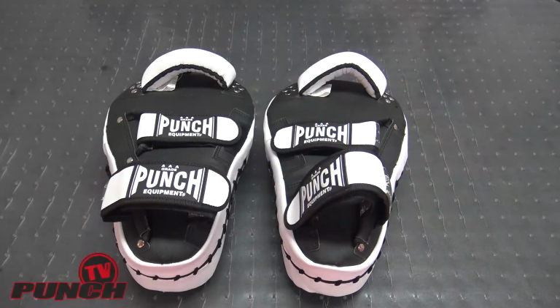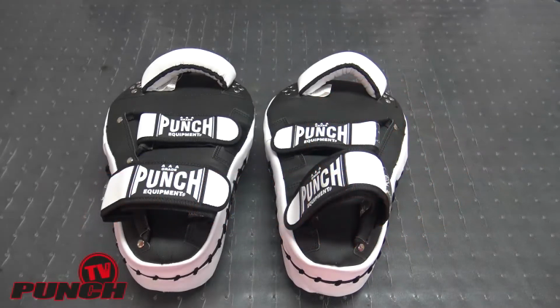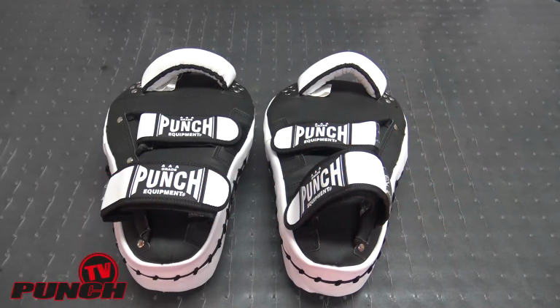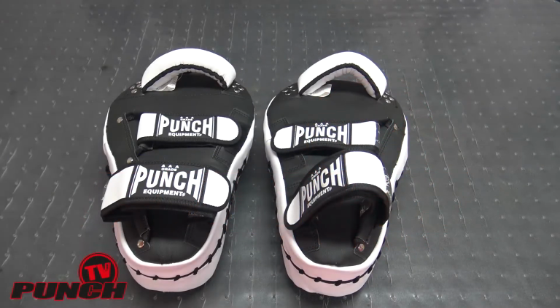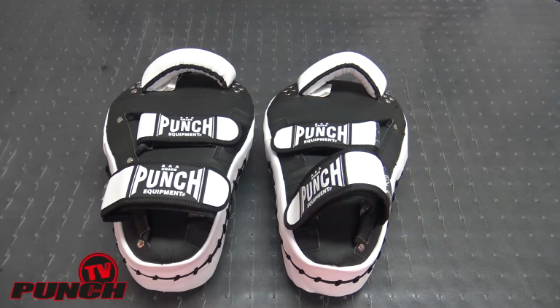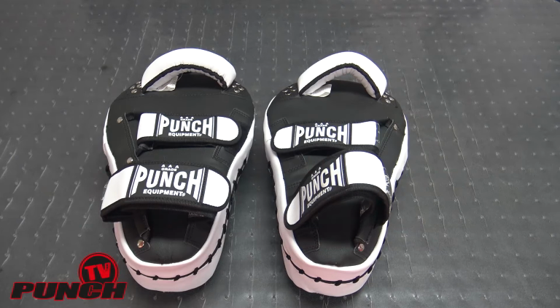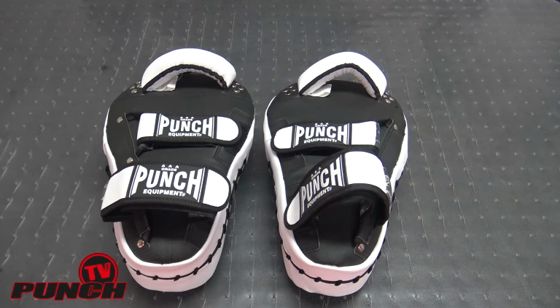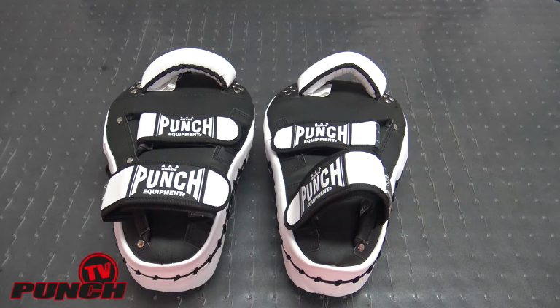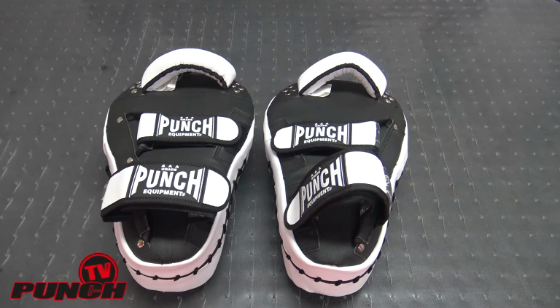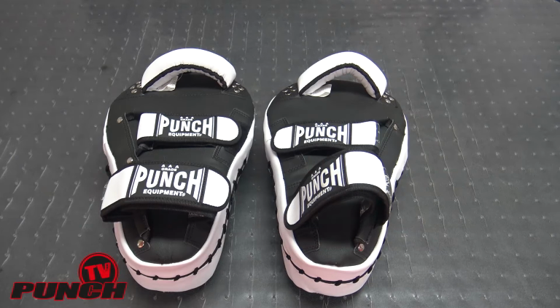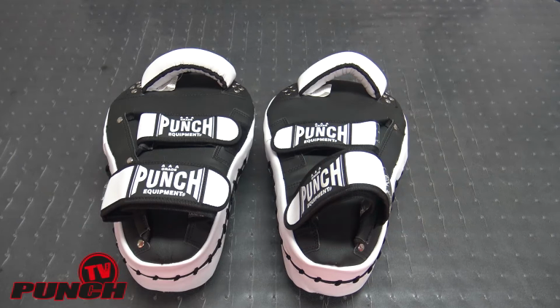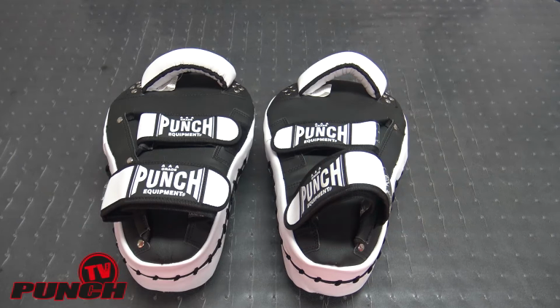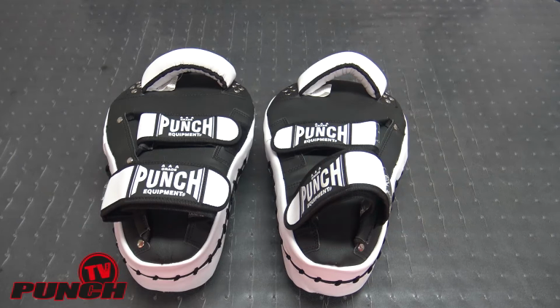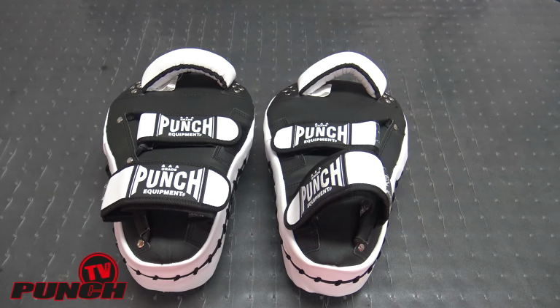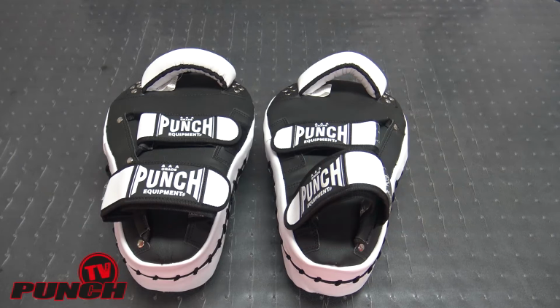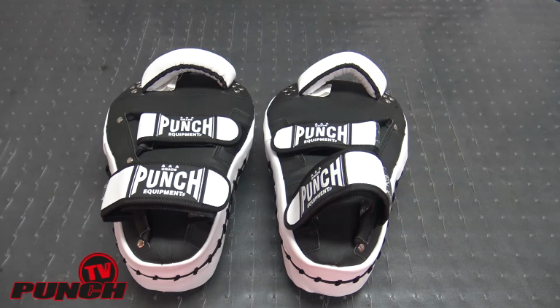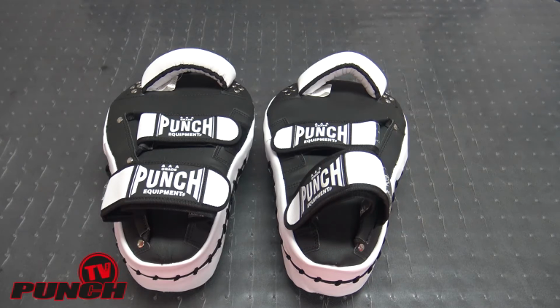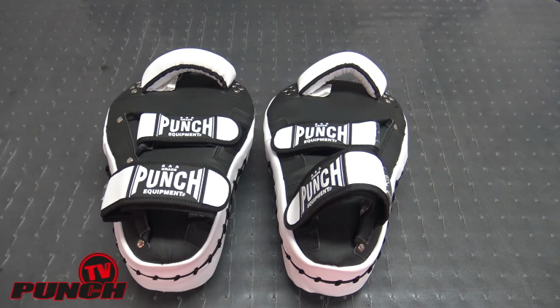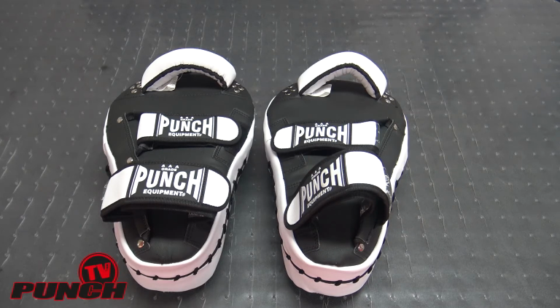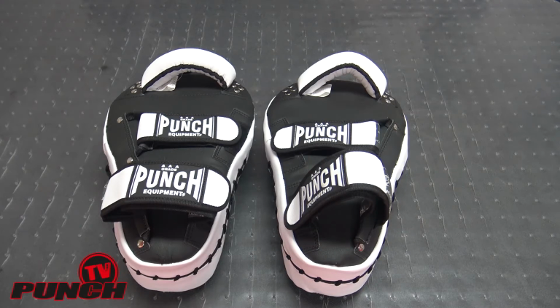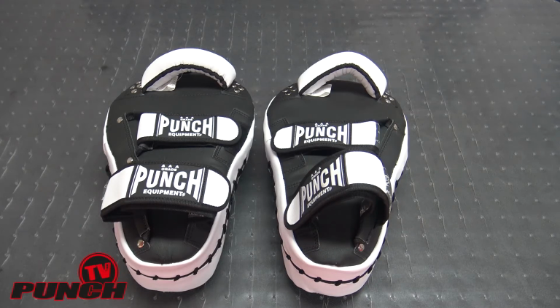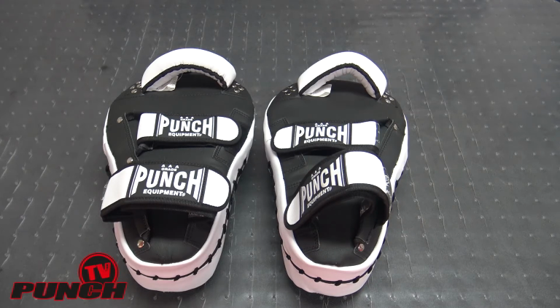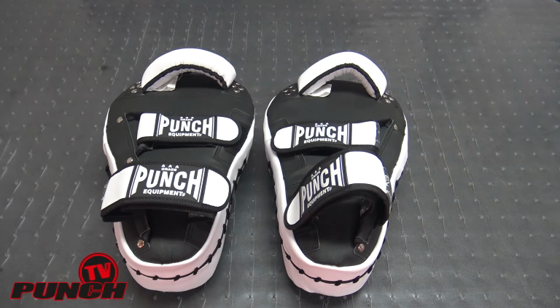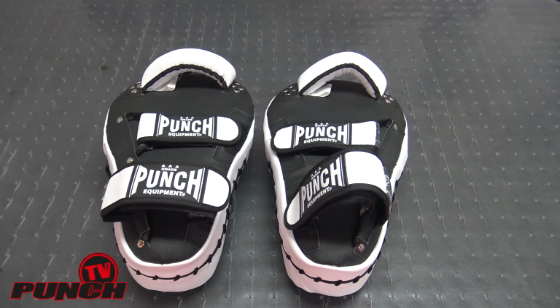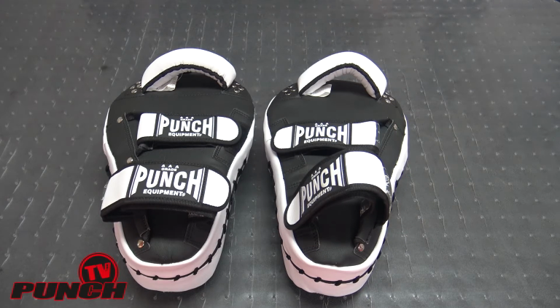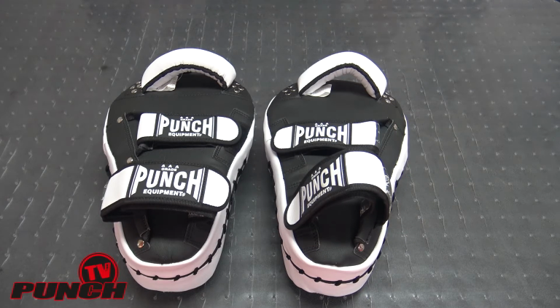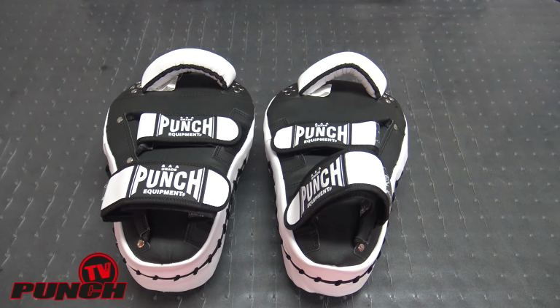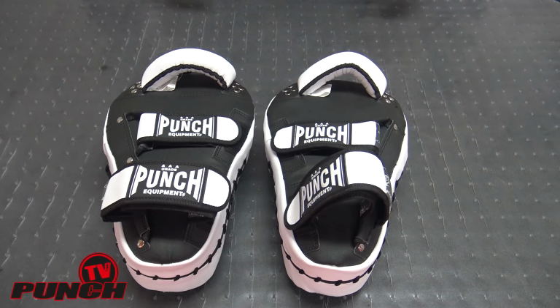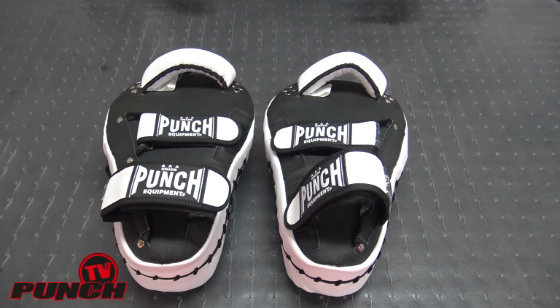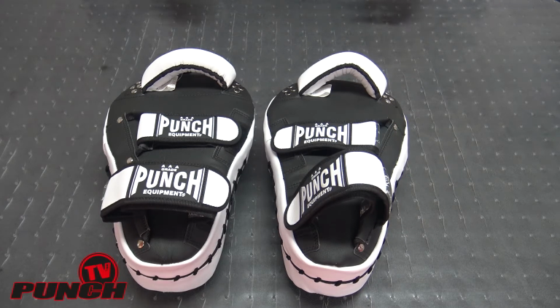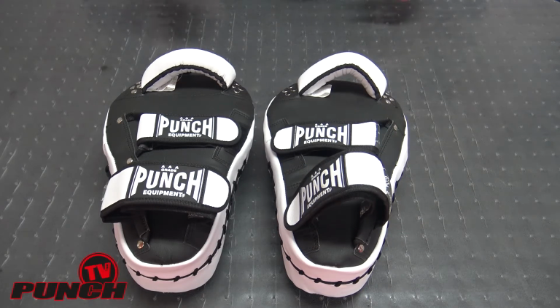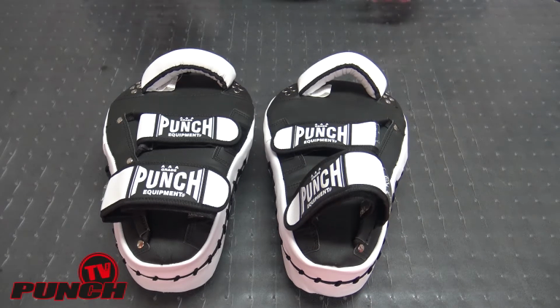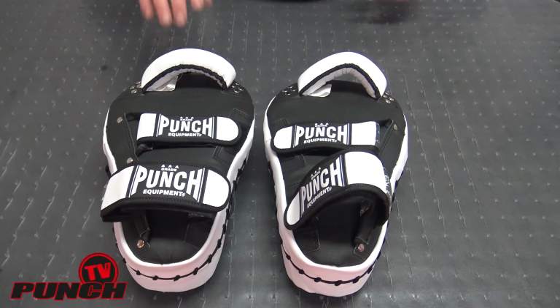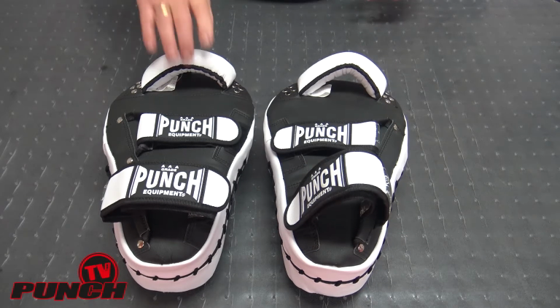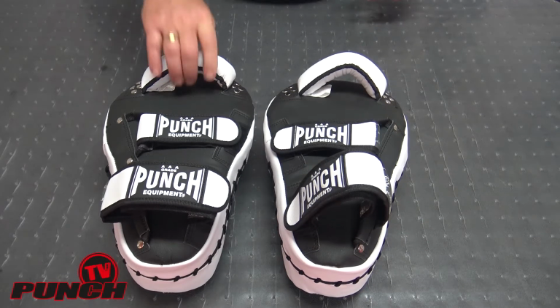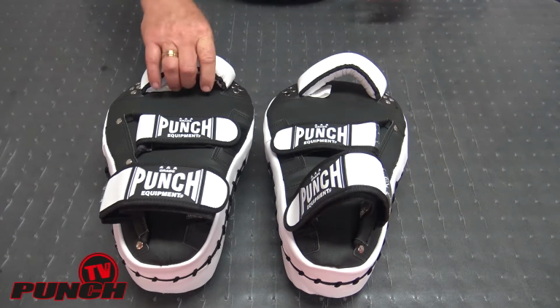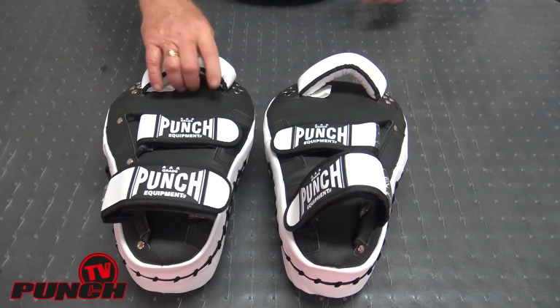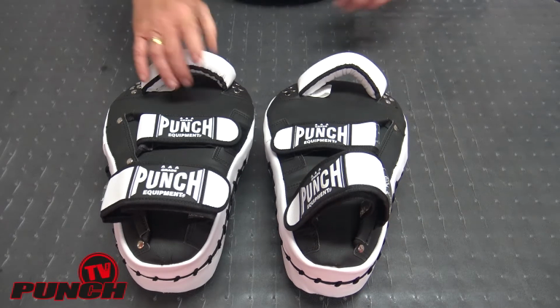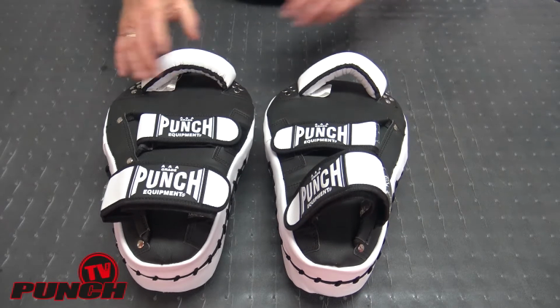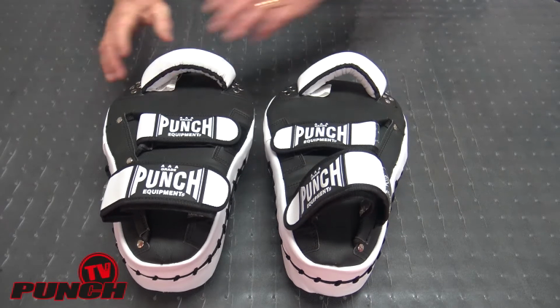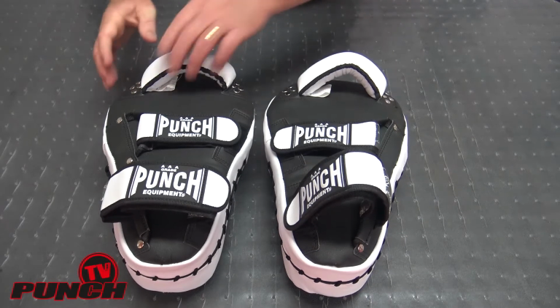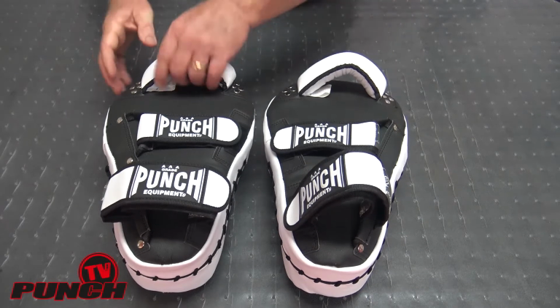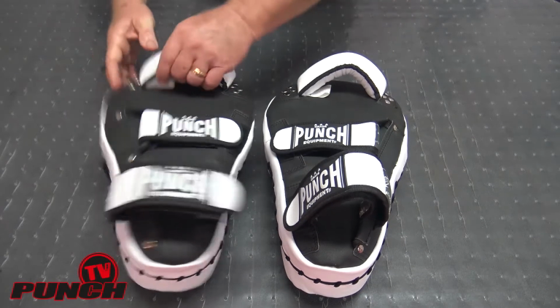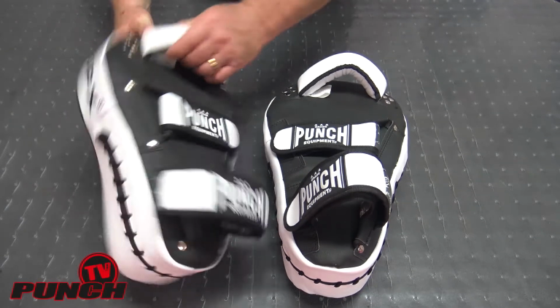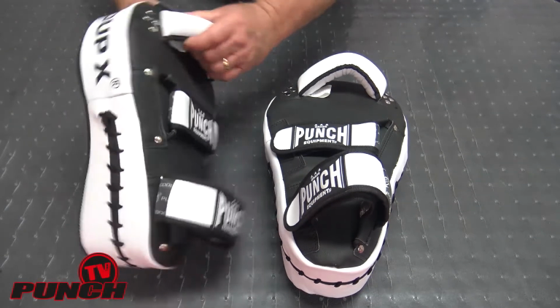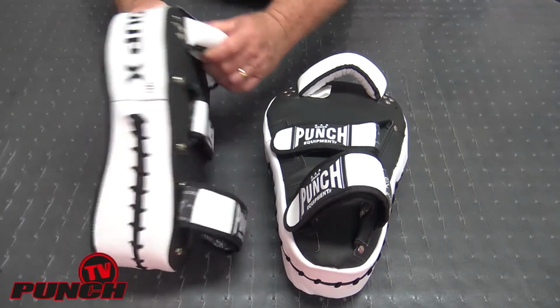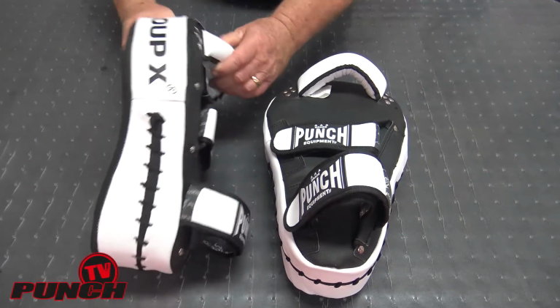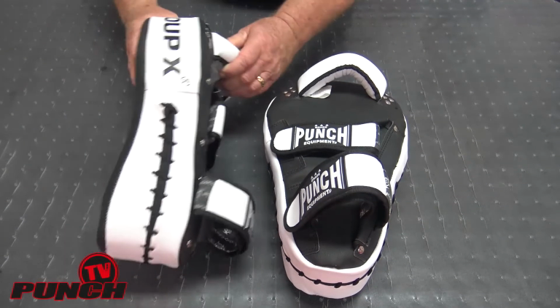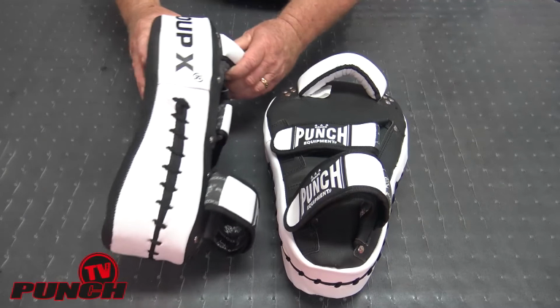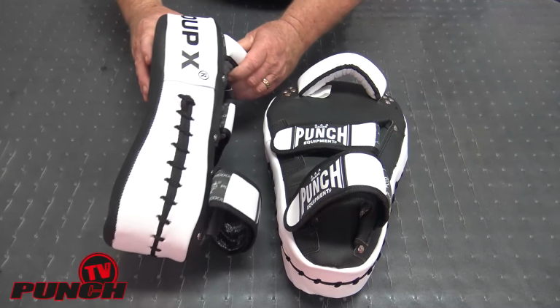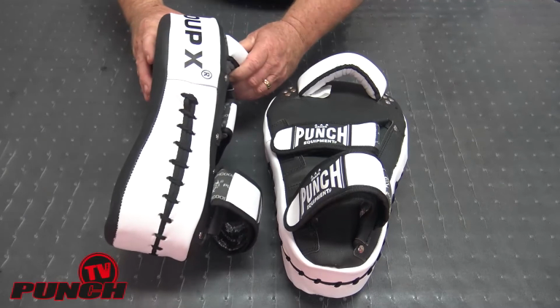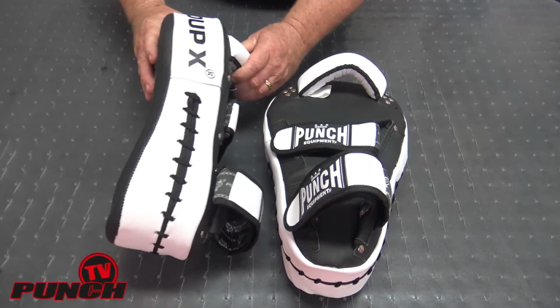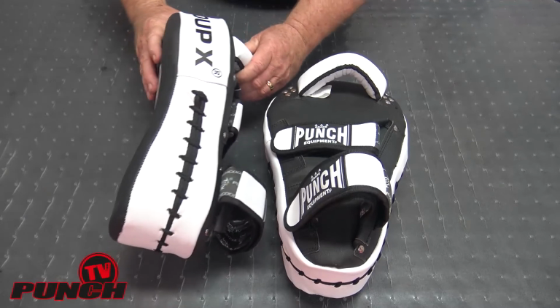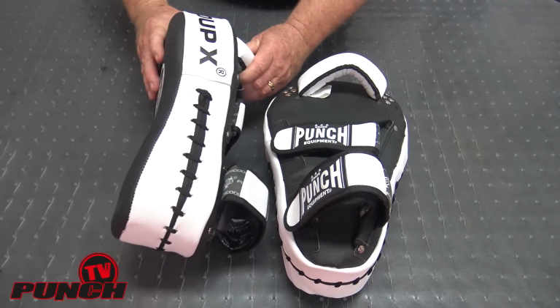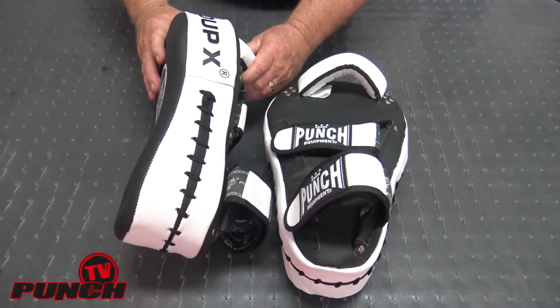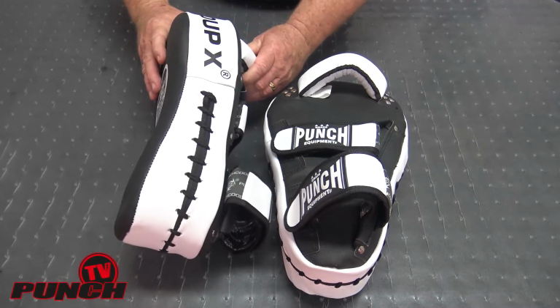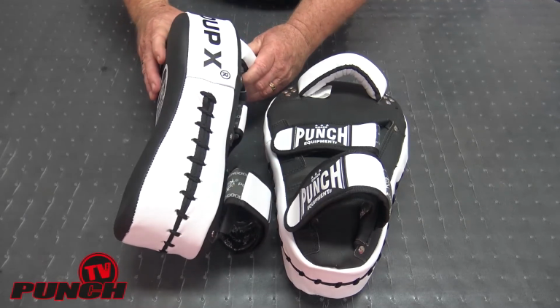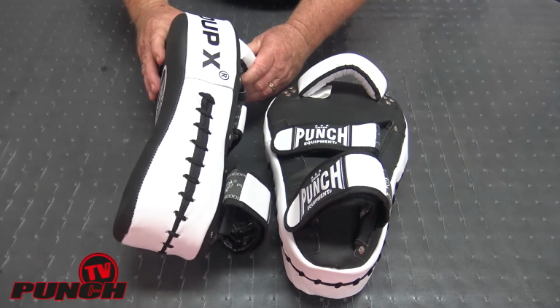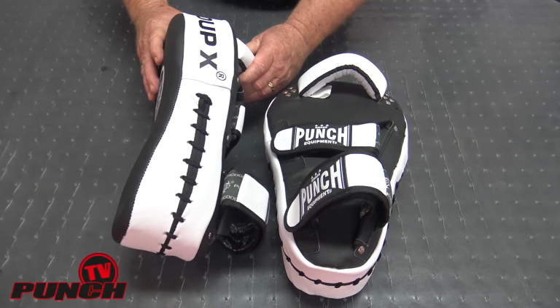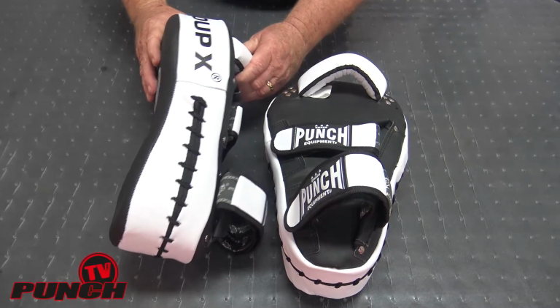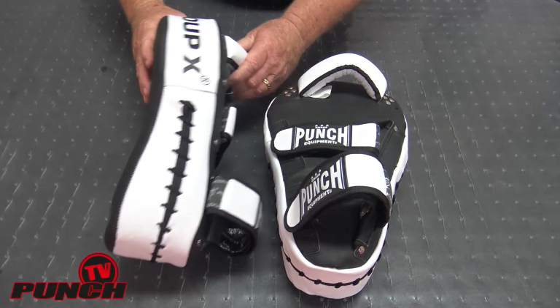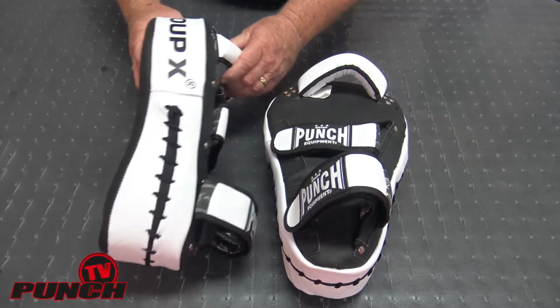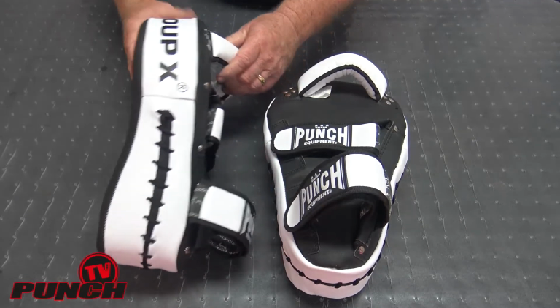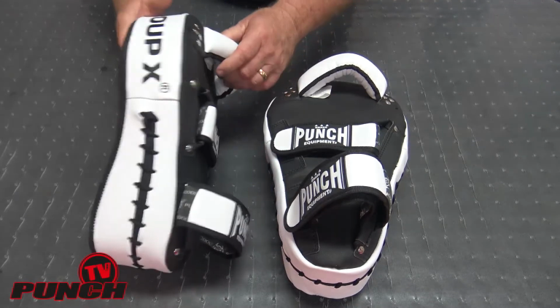Welcome to Punch TV. I'm Bruce Townhill. Here's a review on our Group X kick pads from Punch Equipment.